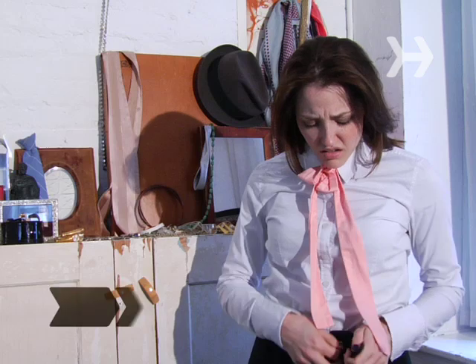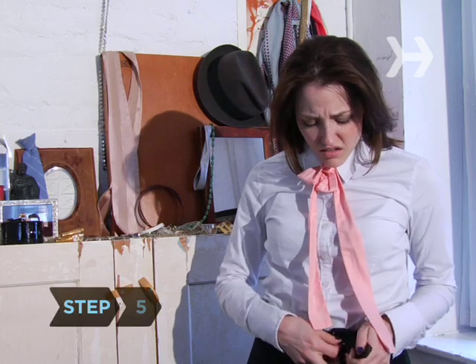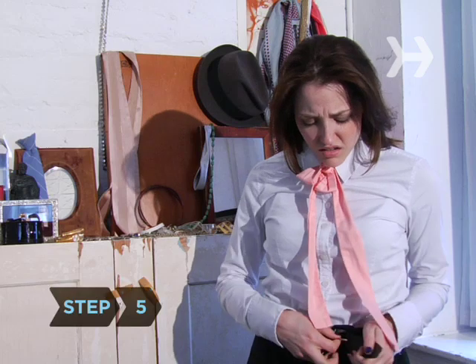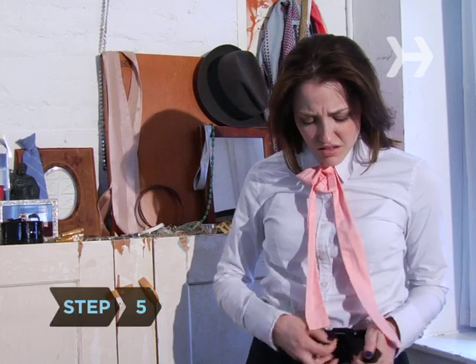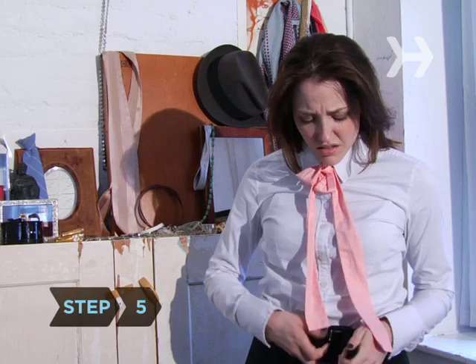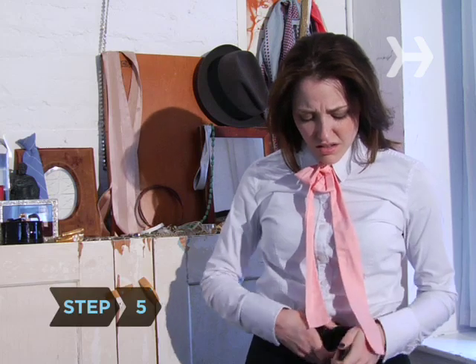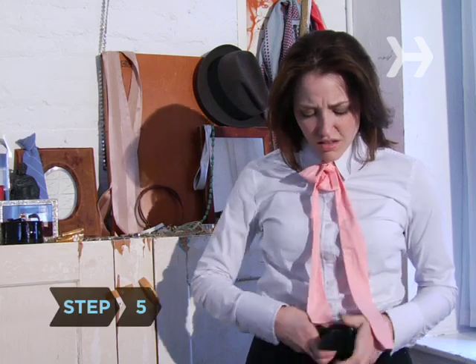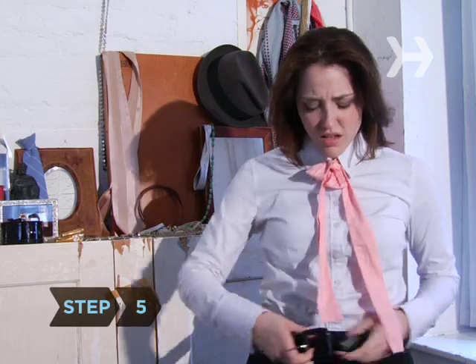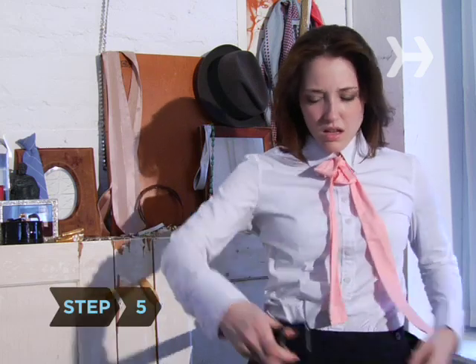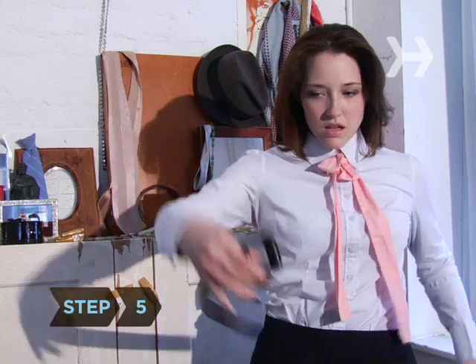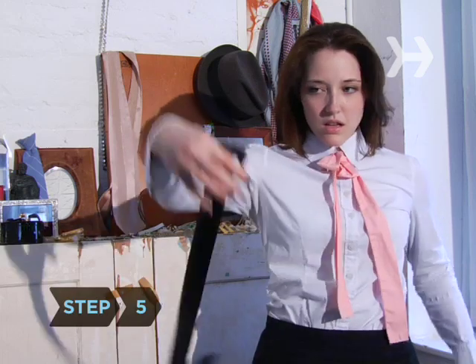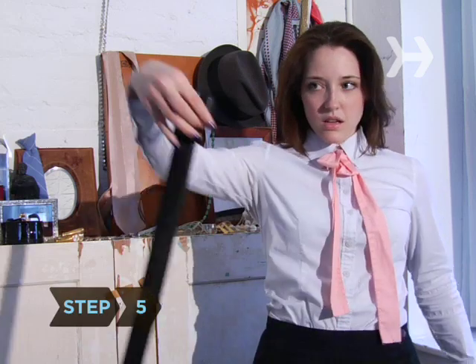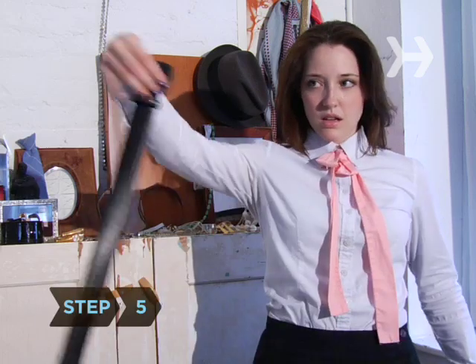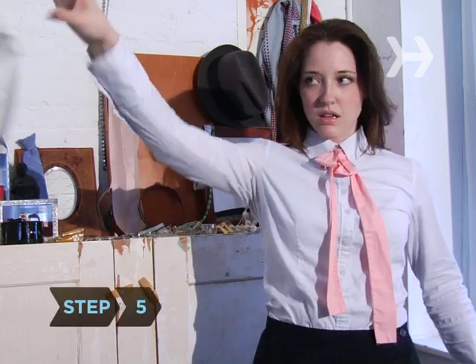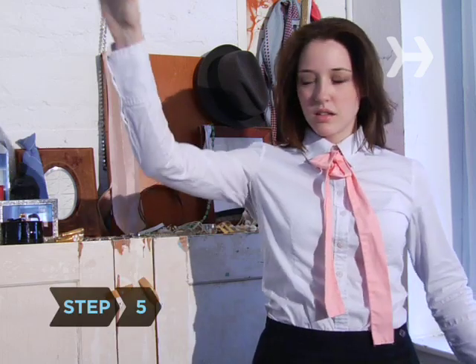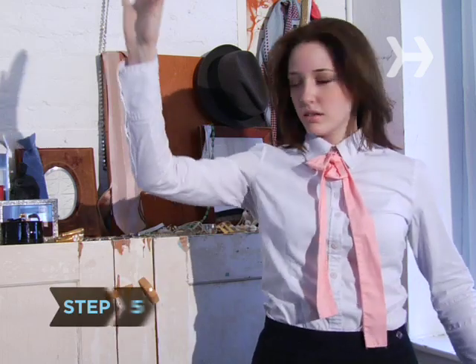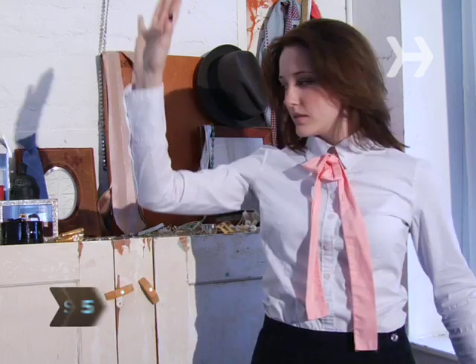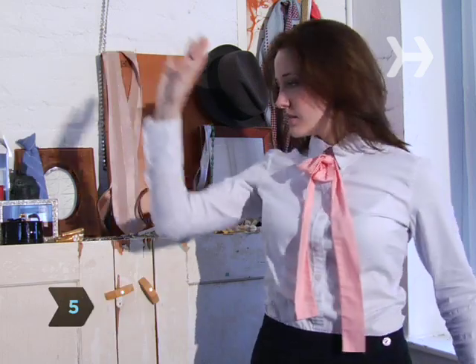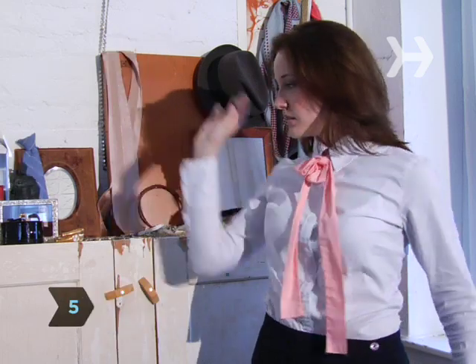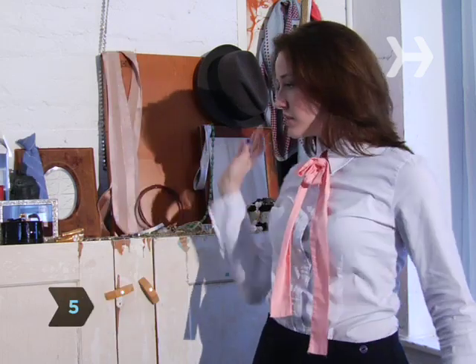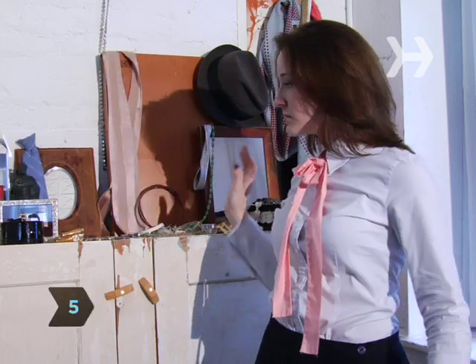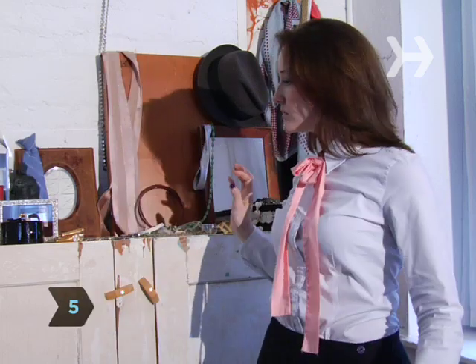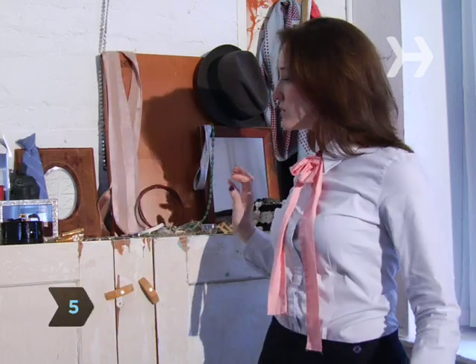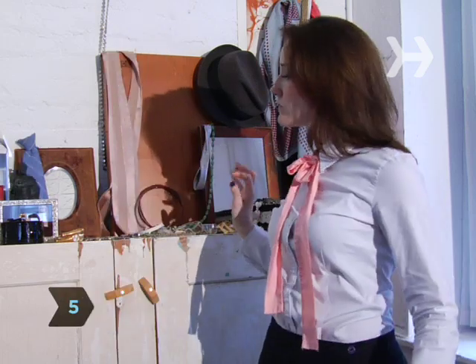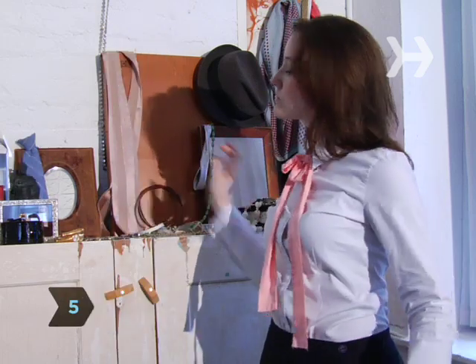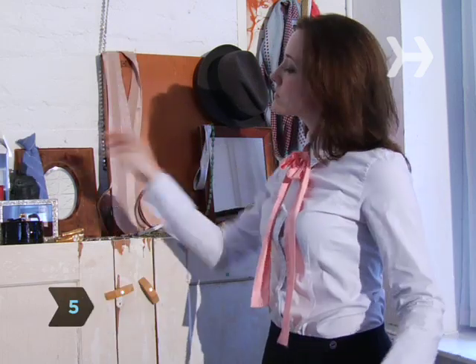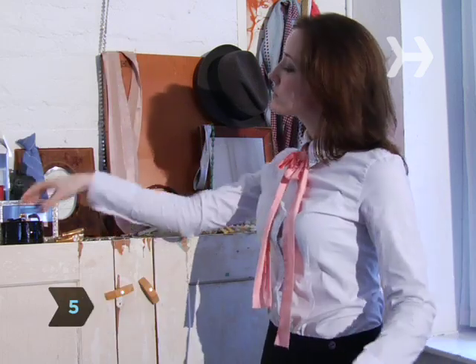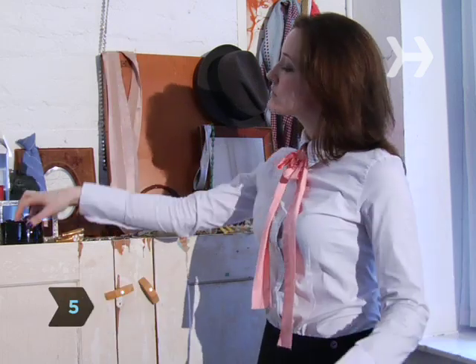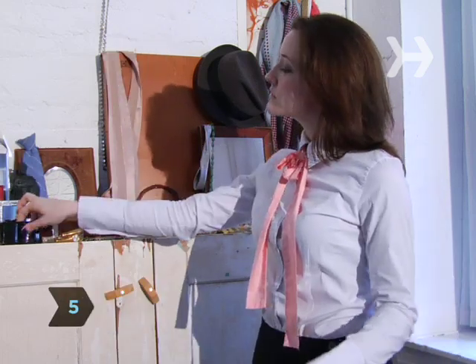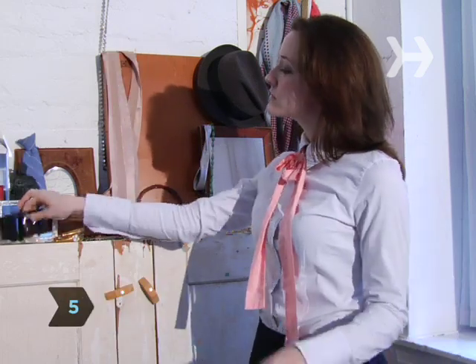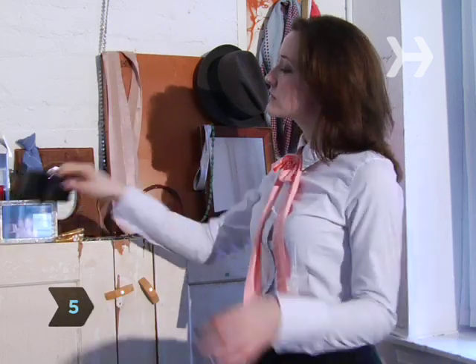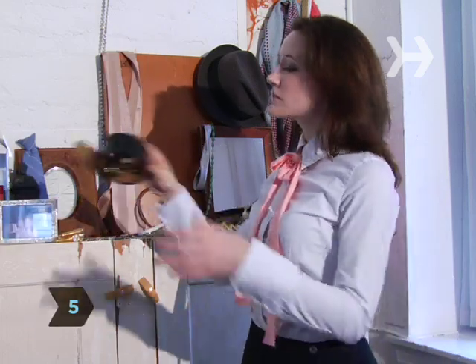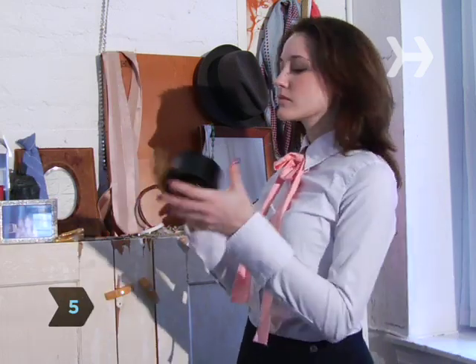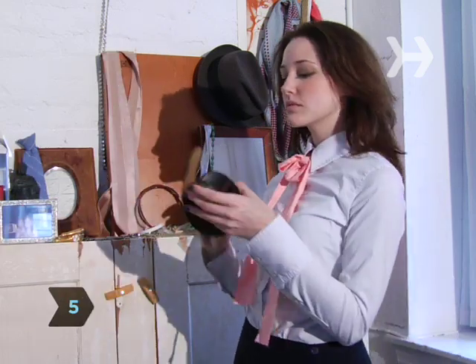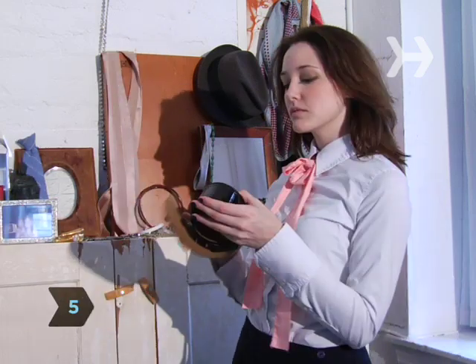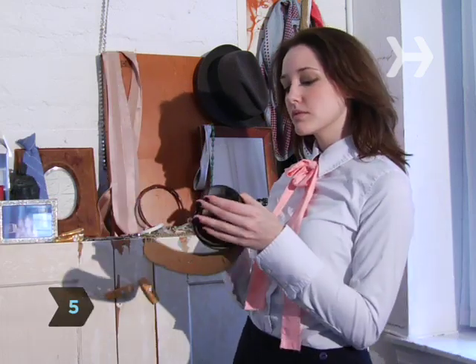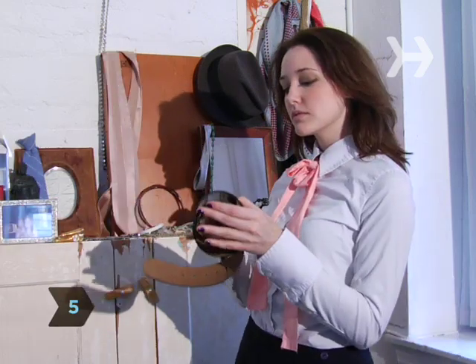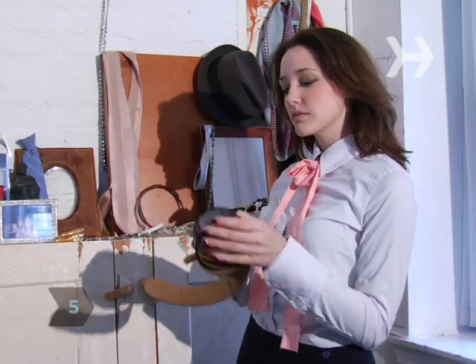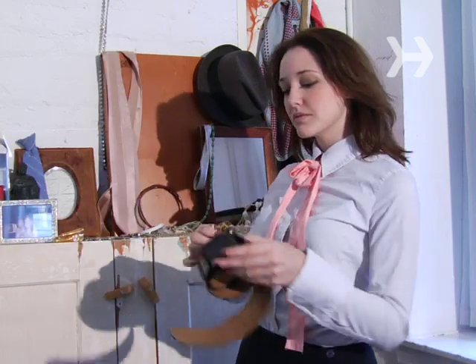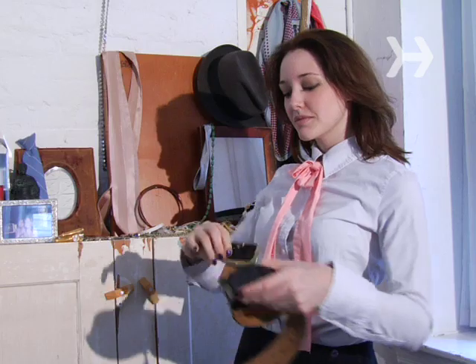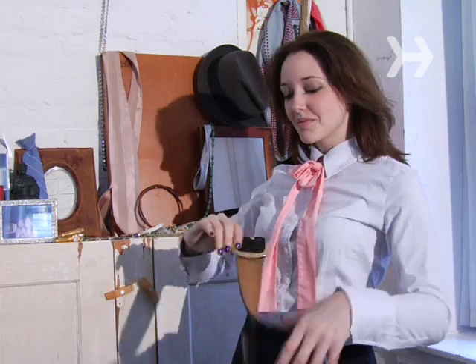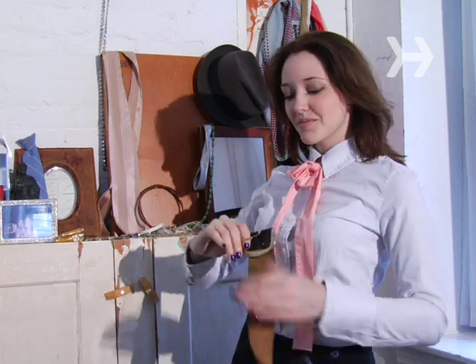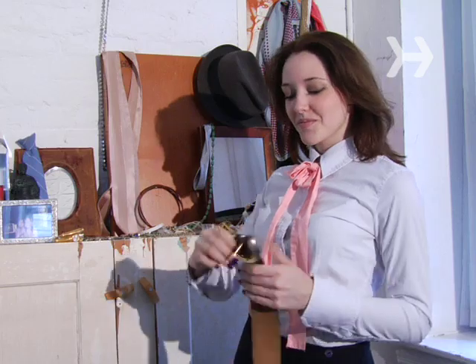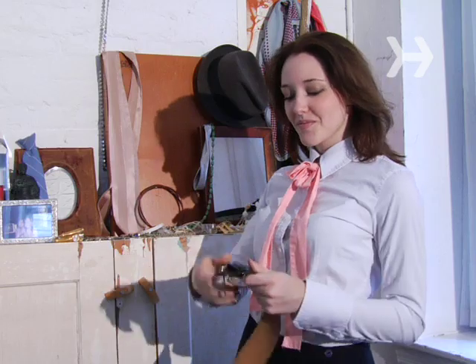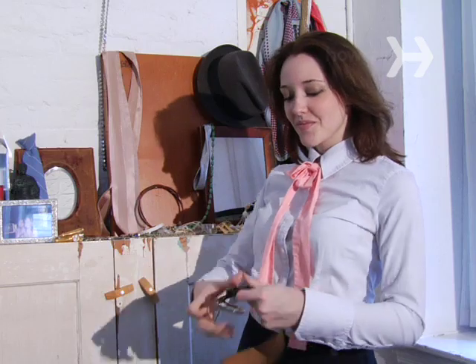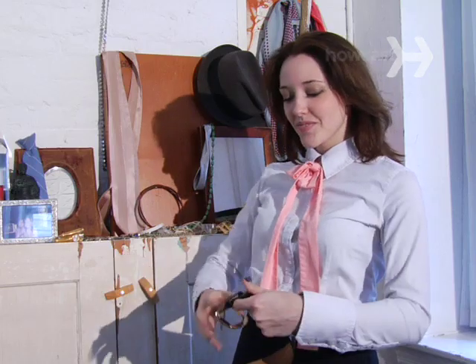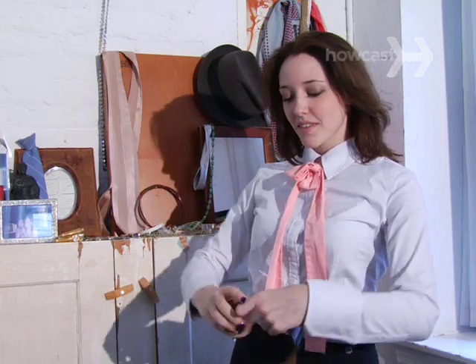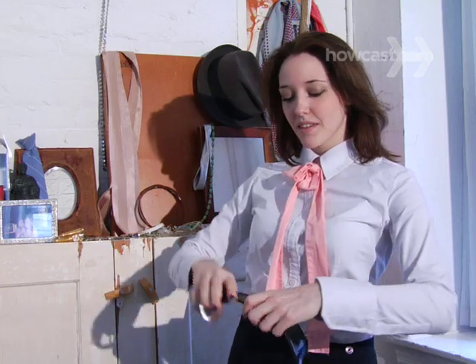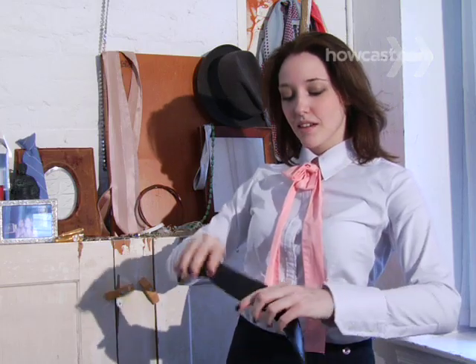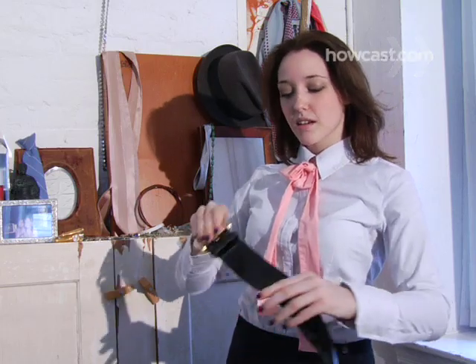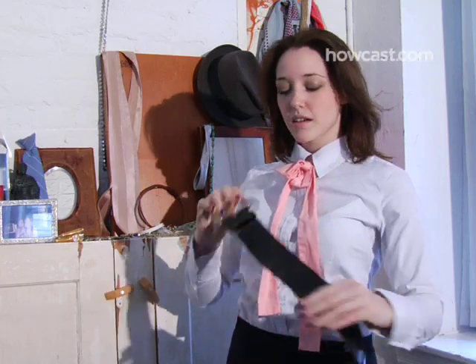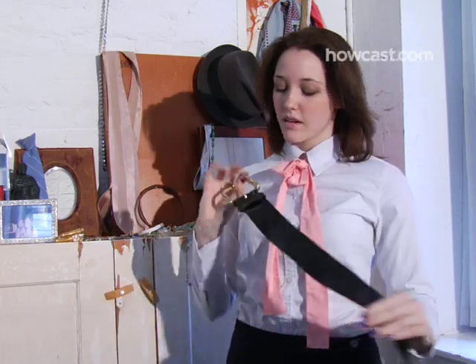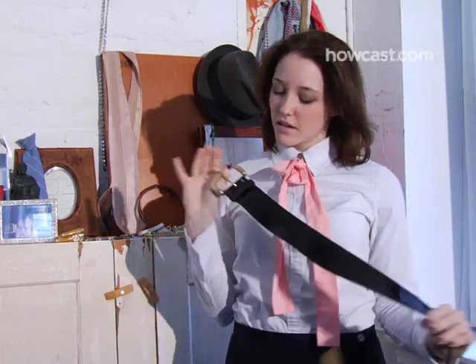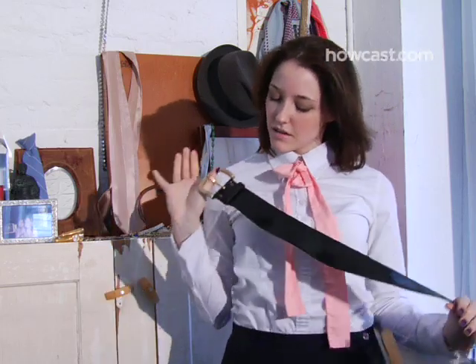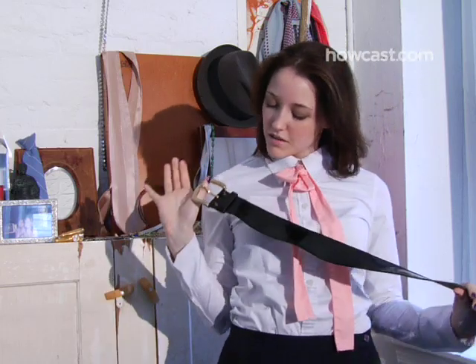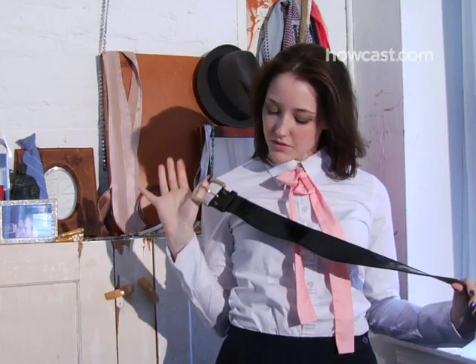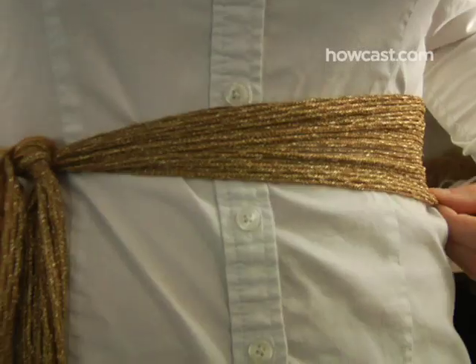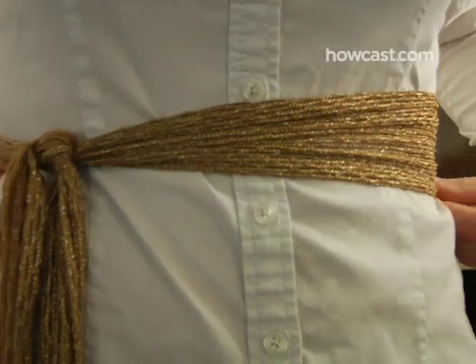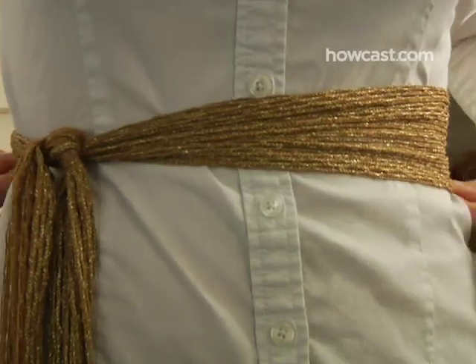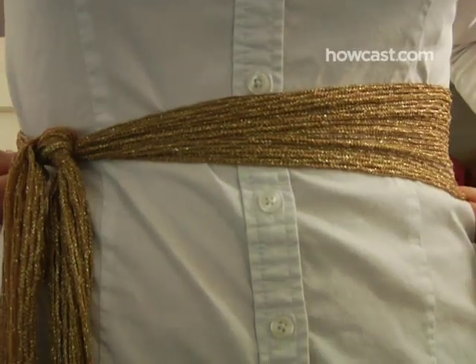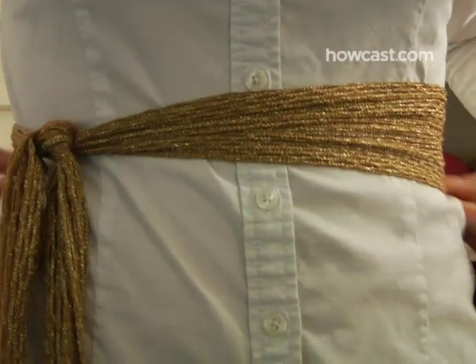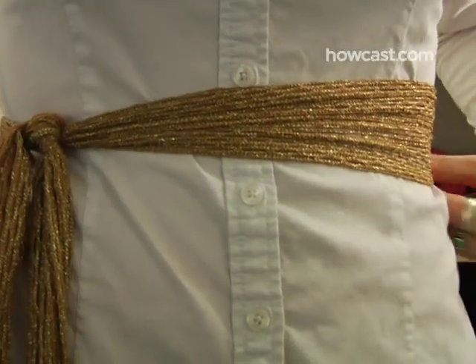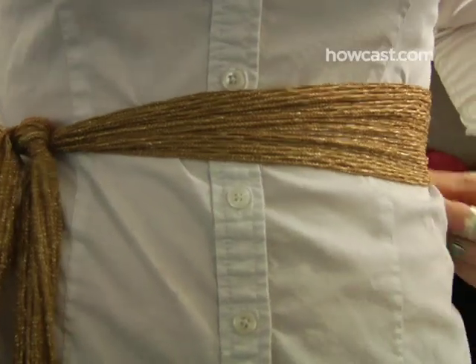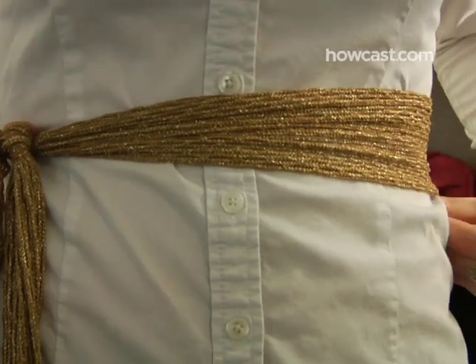Step 5. Forgo the standard black leather belt for something unique, like one with a vintage buckle, or use a scarf as a belt.